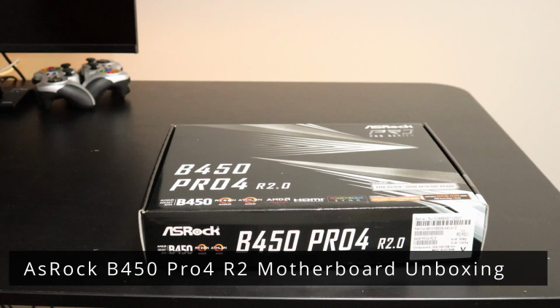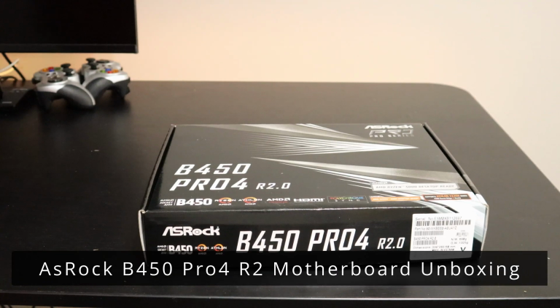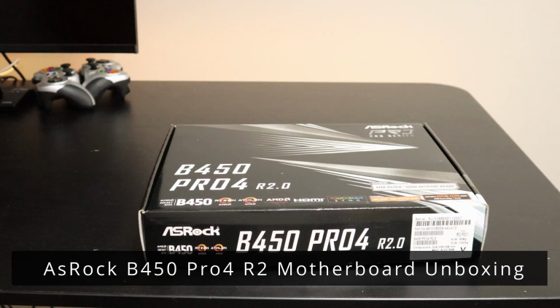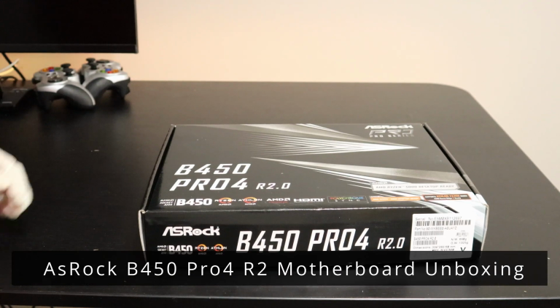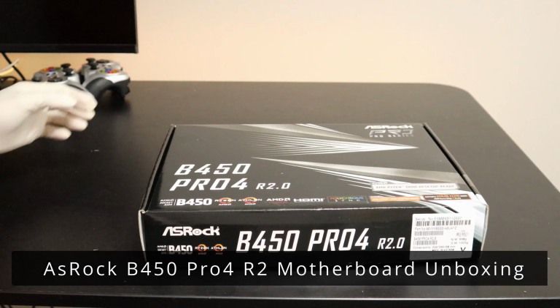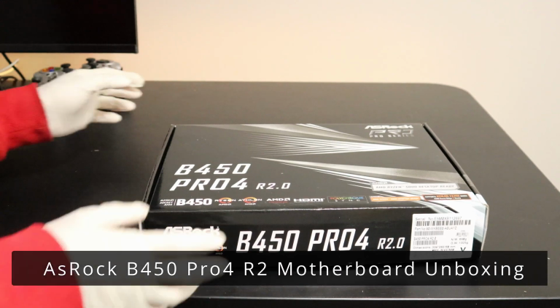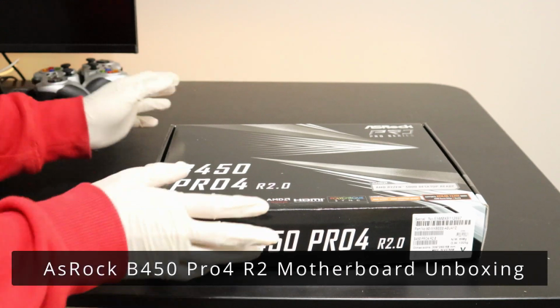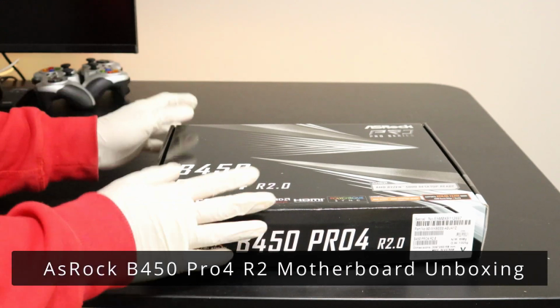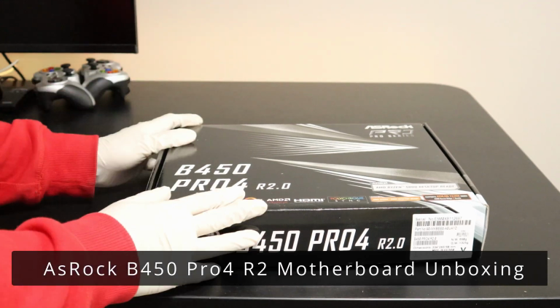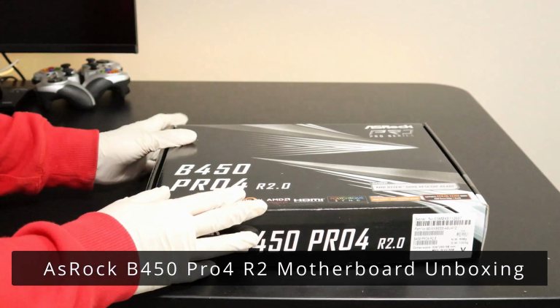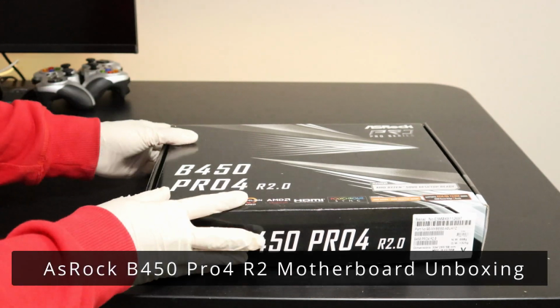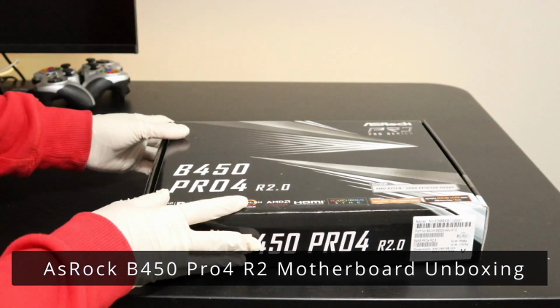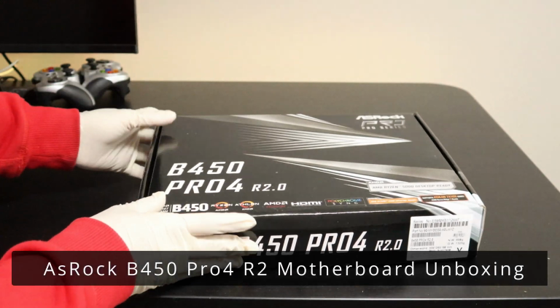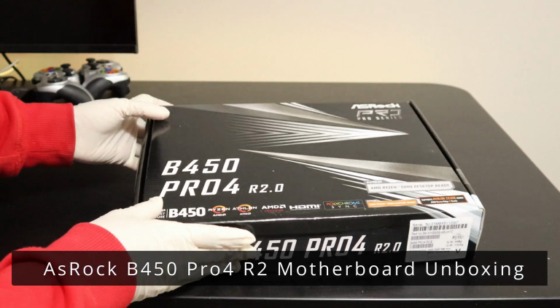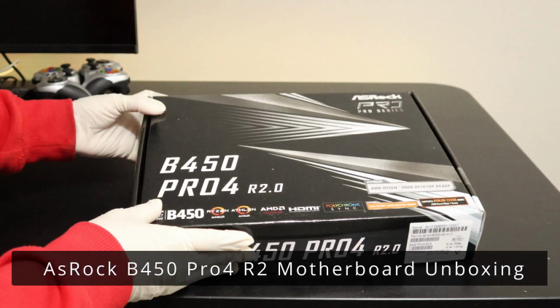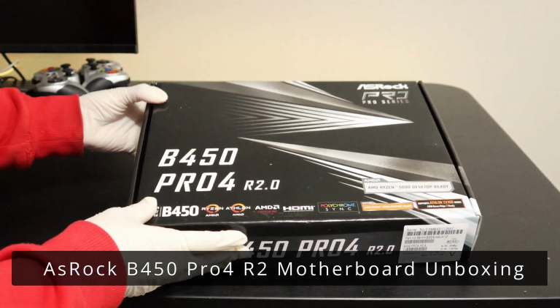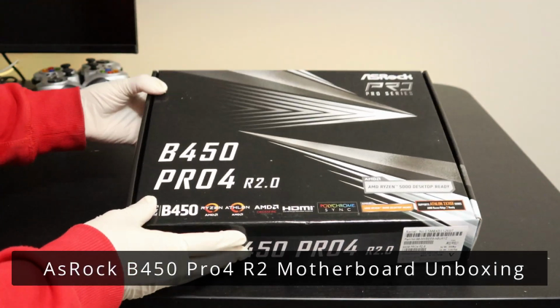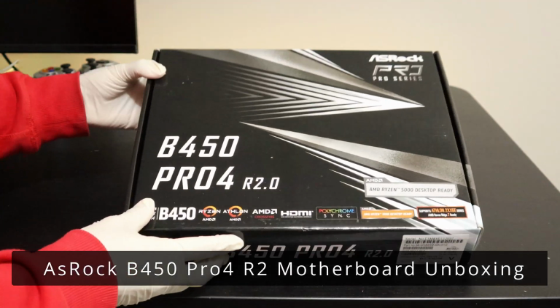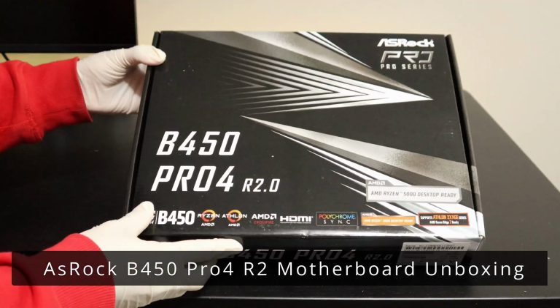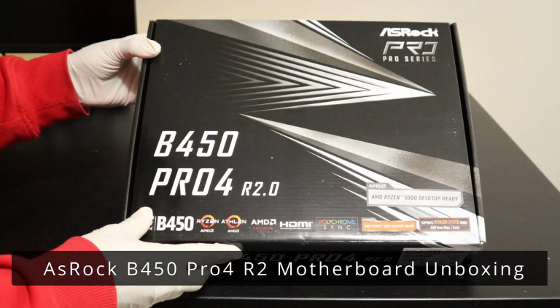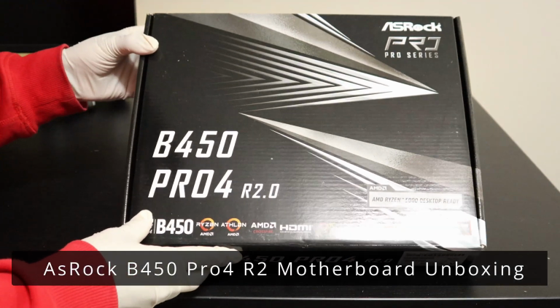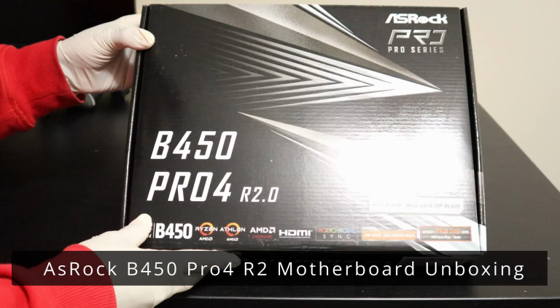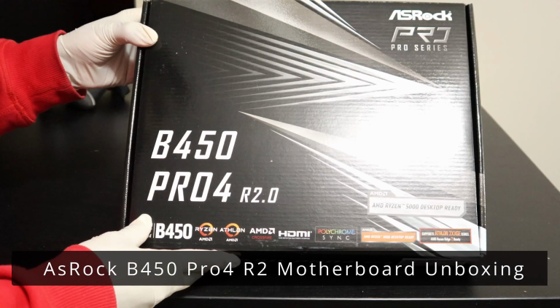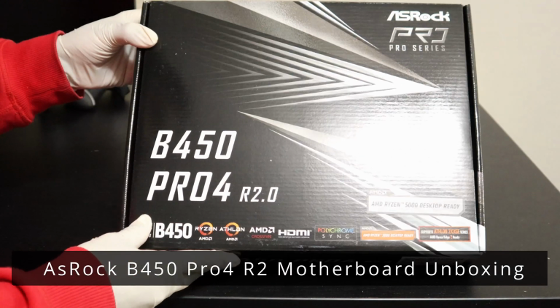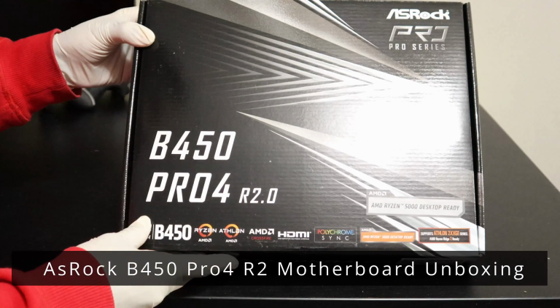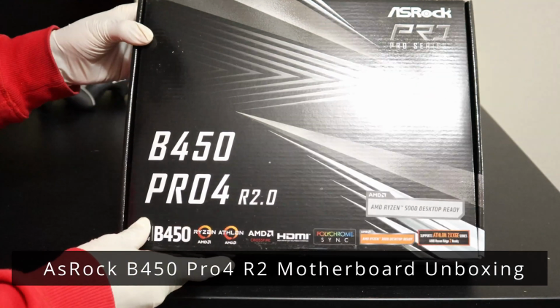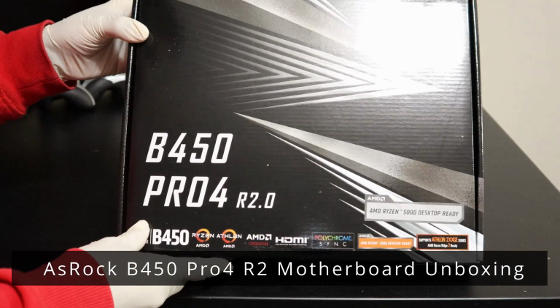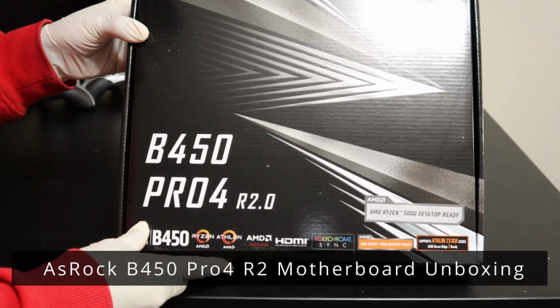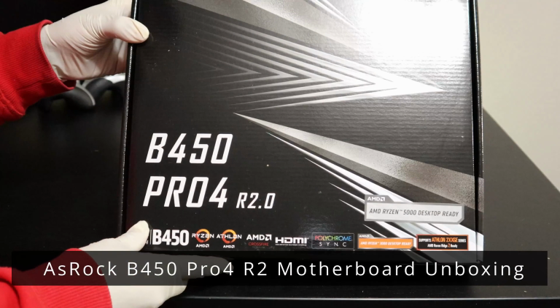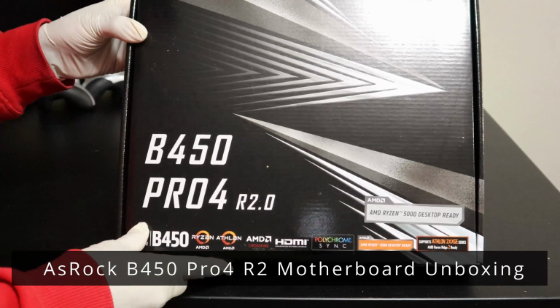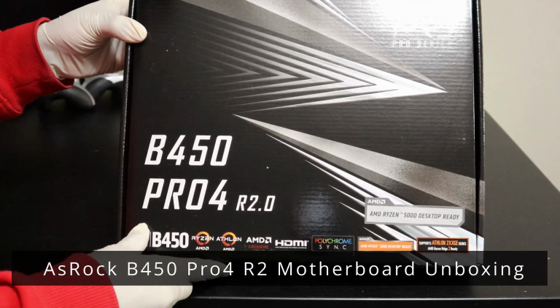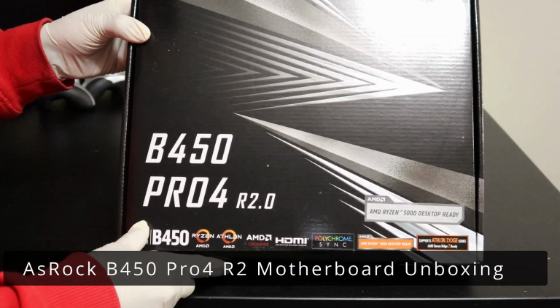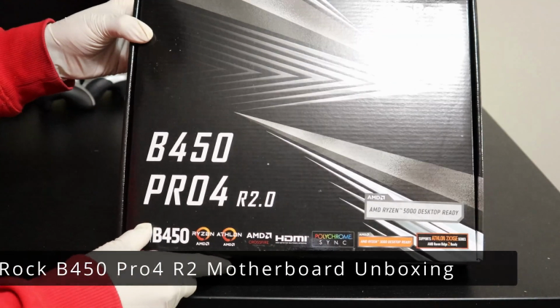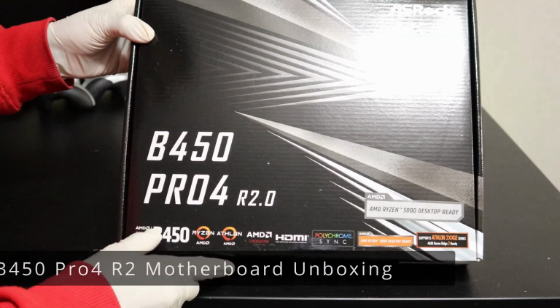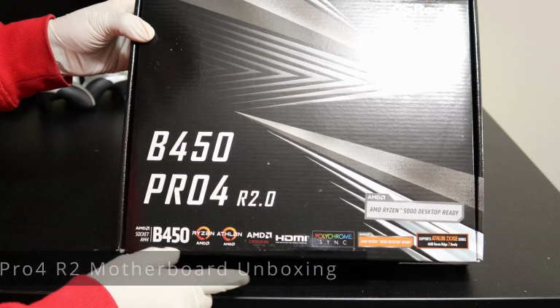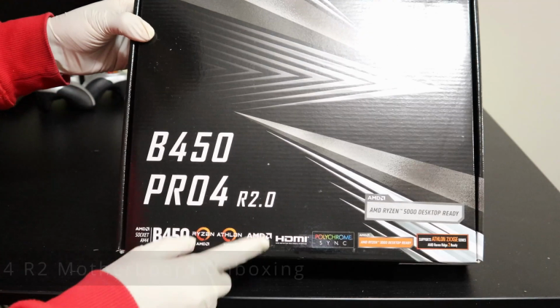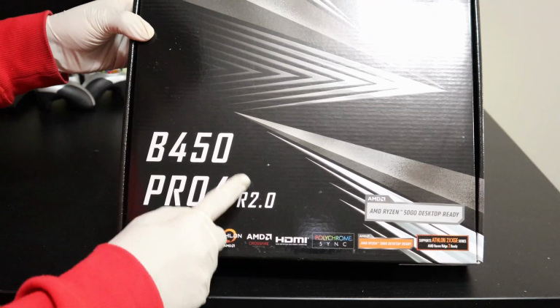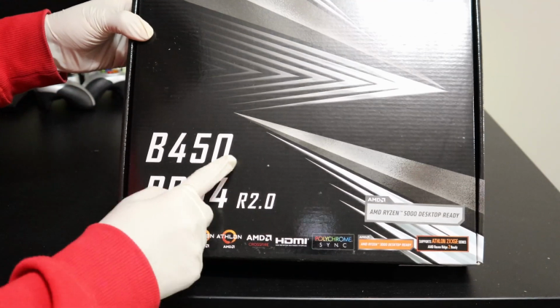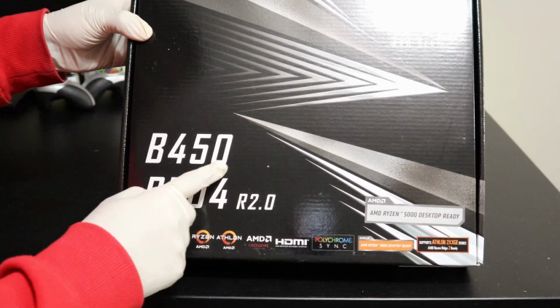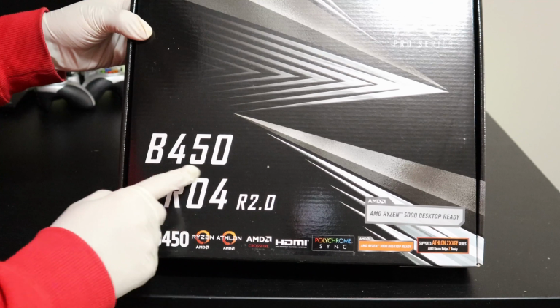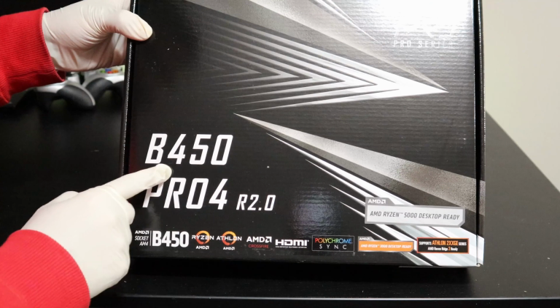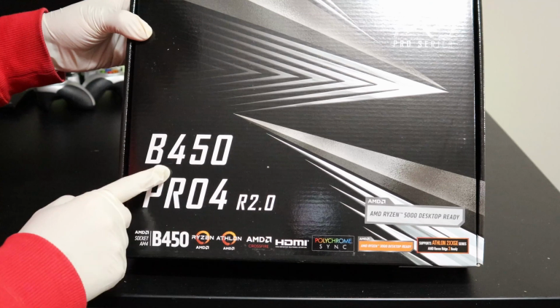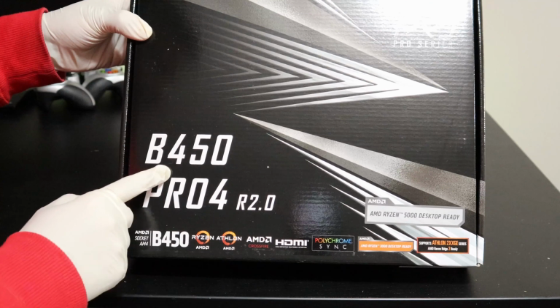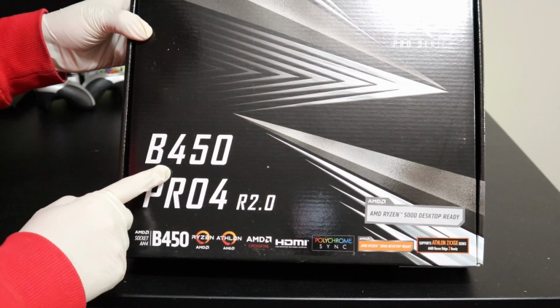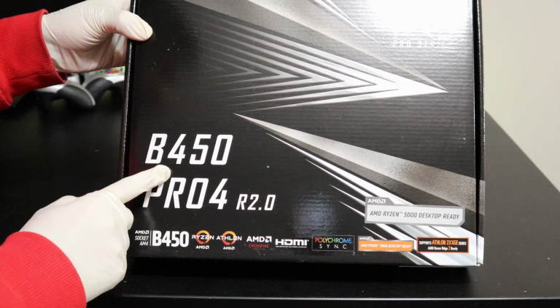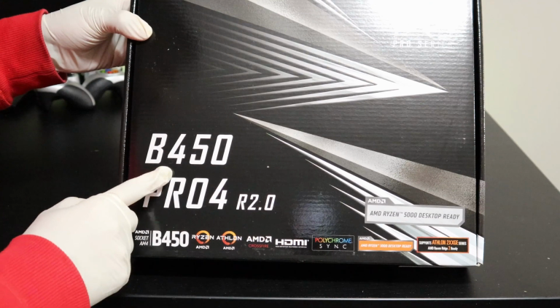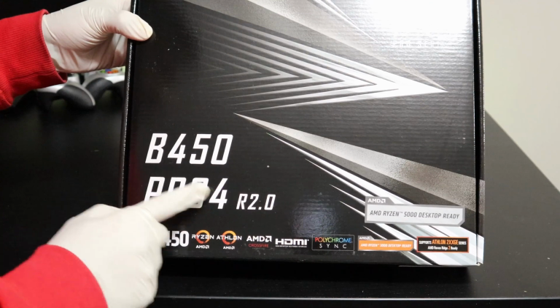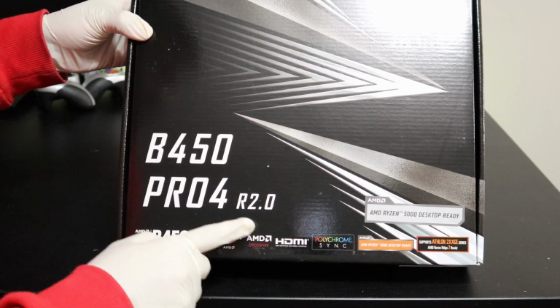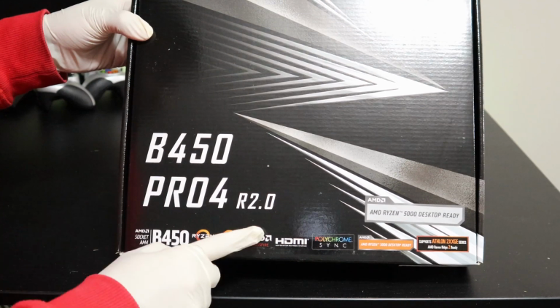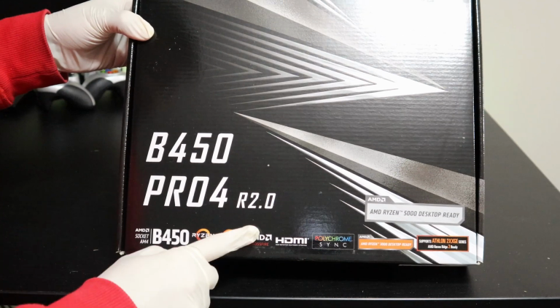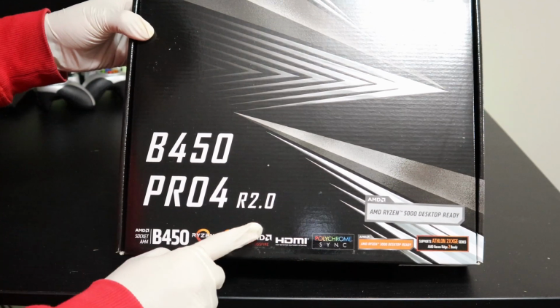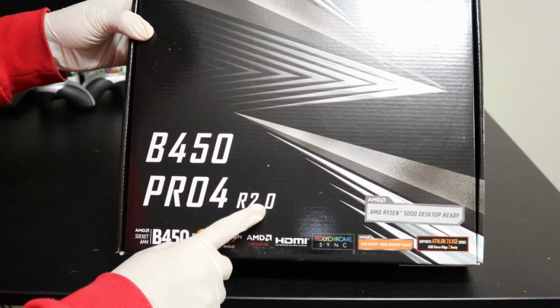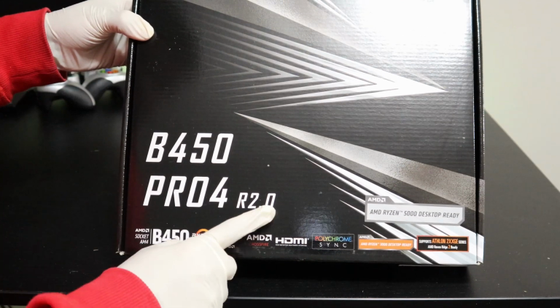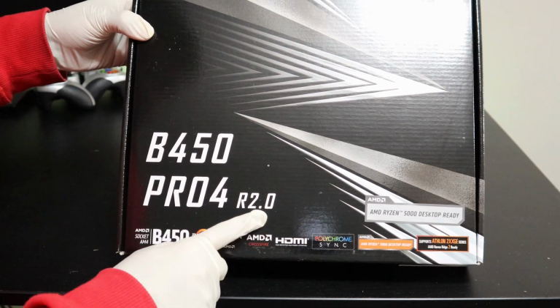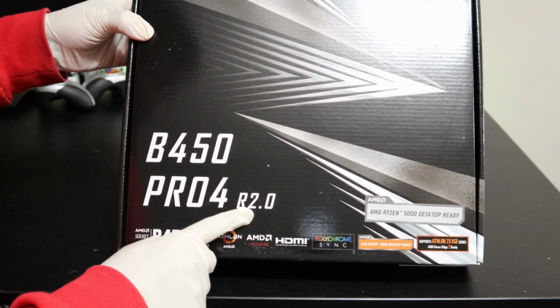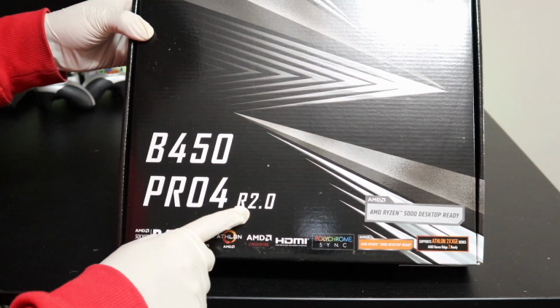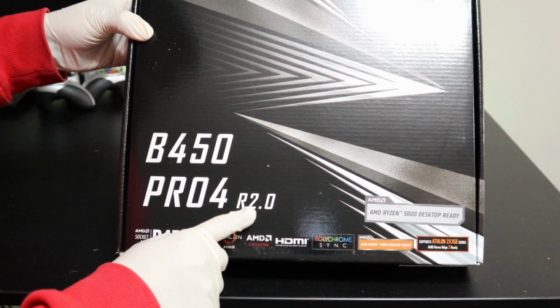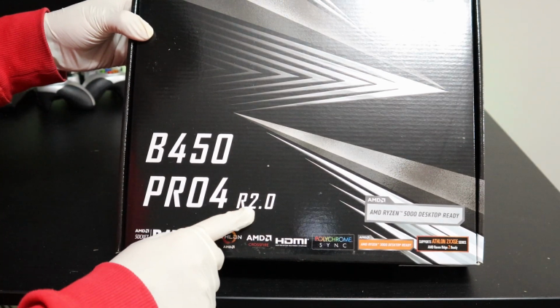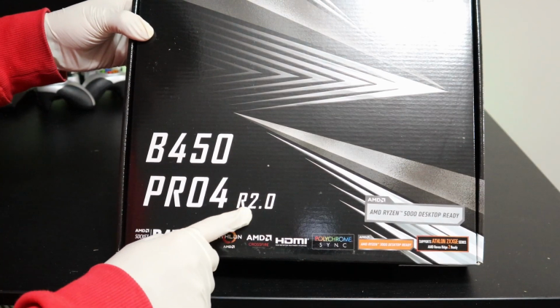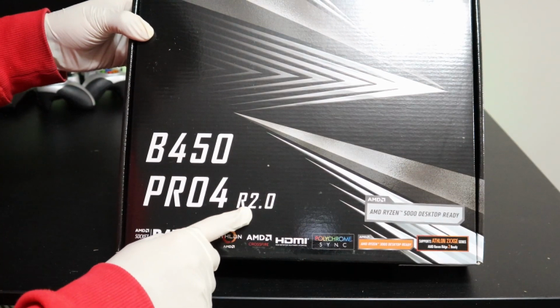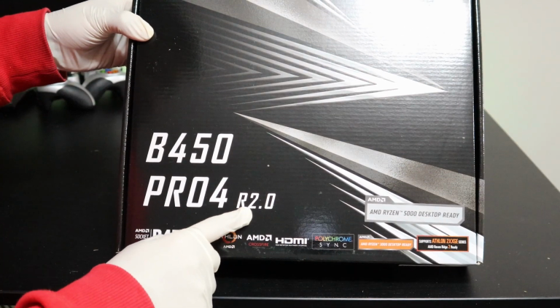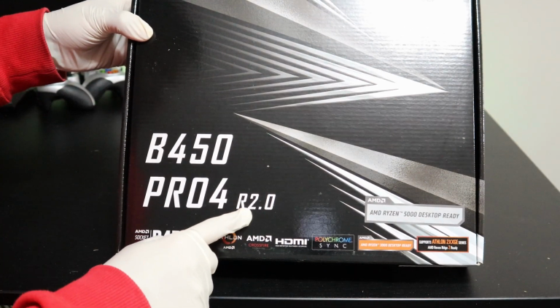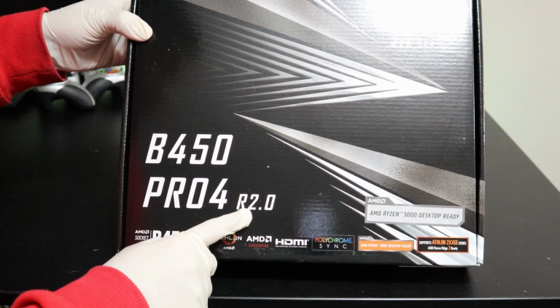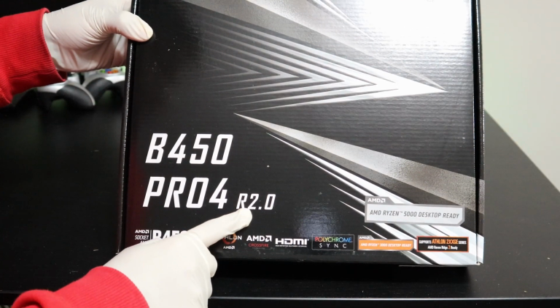Hello and welcome to another video. In this video I'll be unboxing the ASRock B450 Pro 4 Revision 2 motherboard.